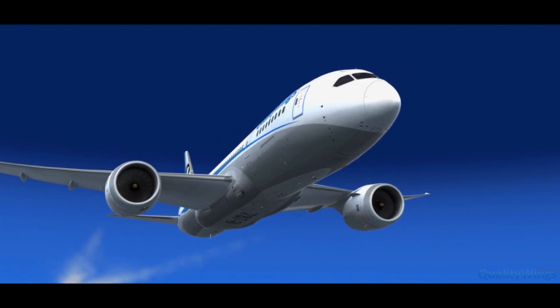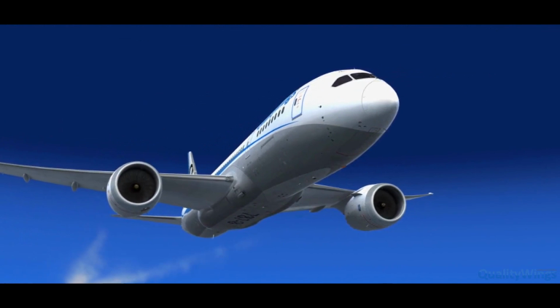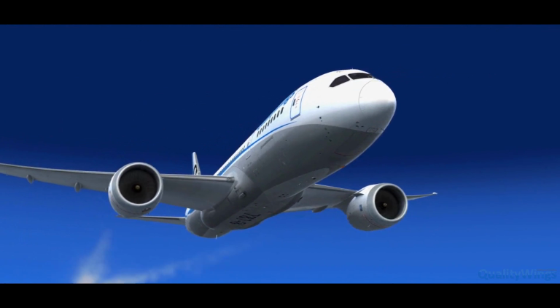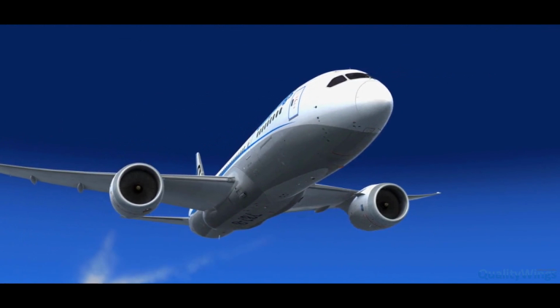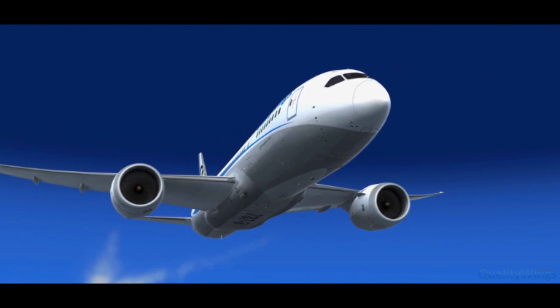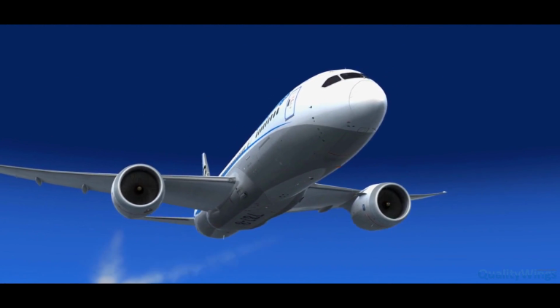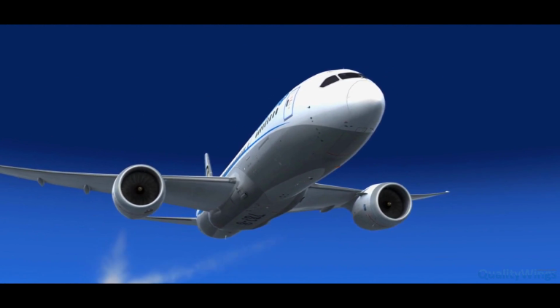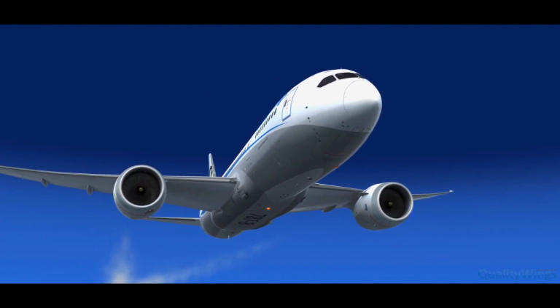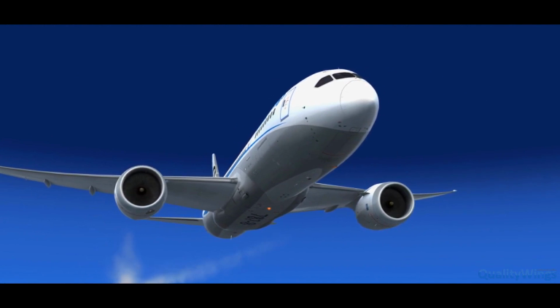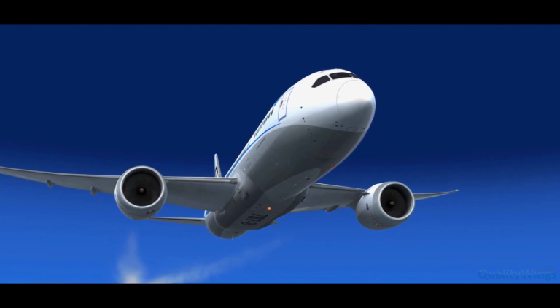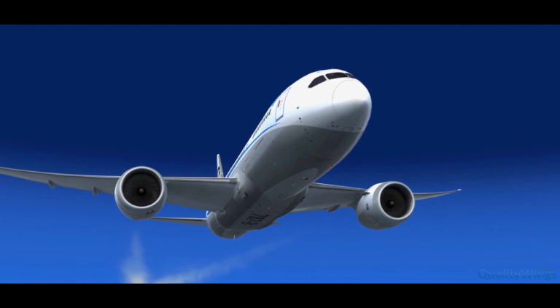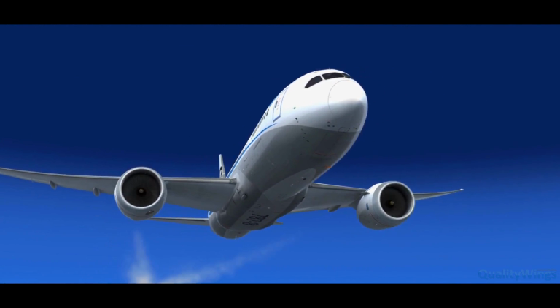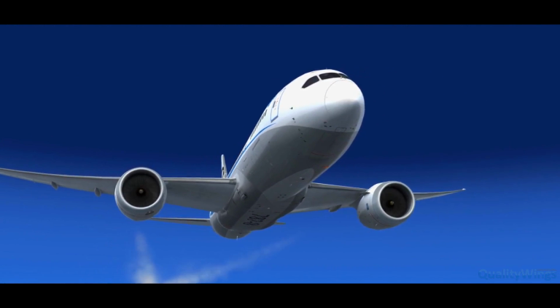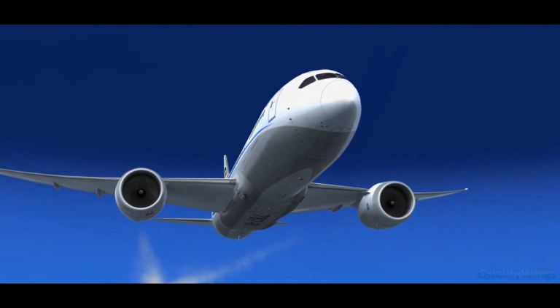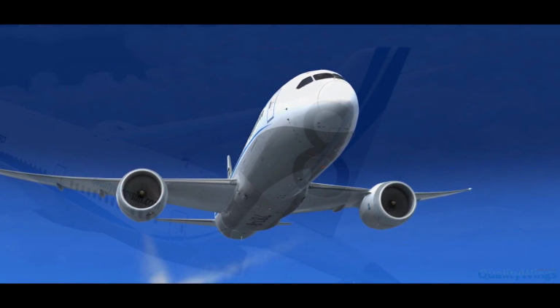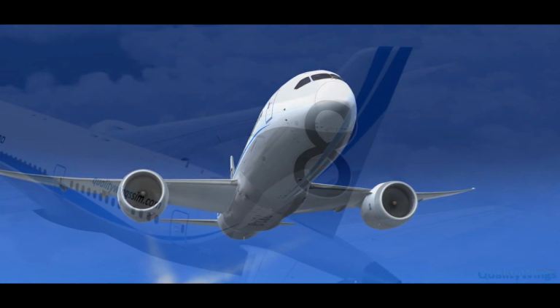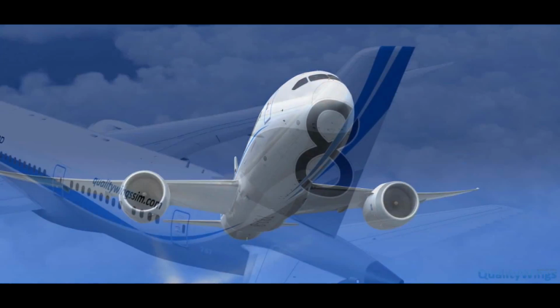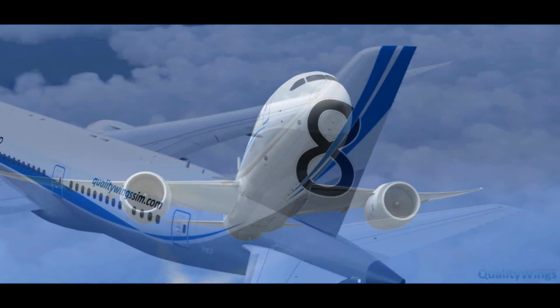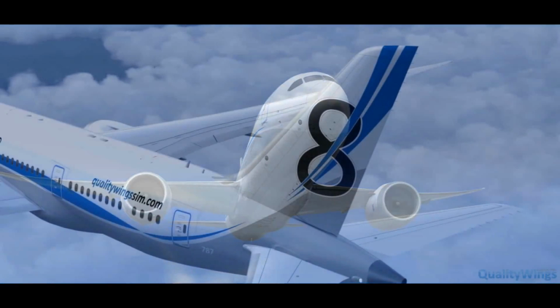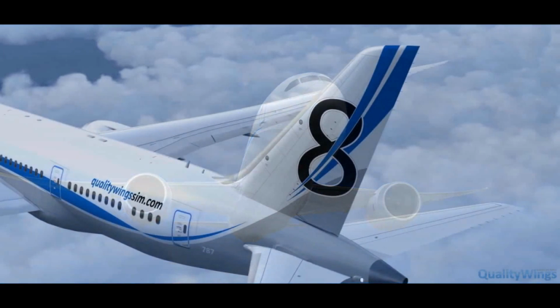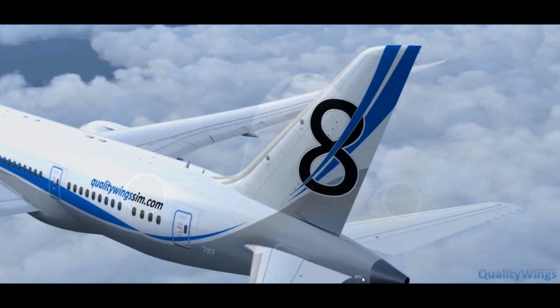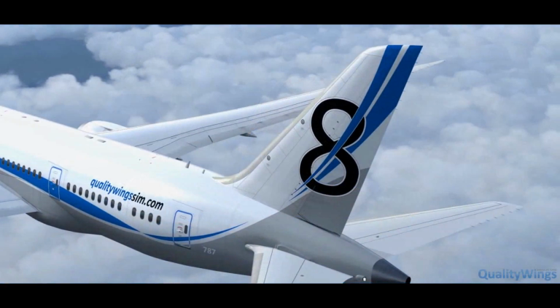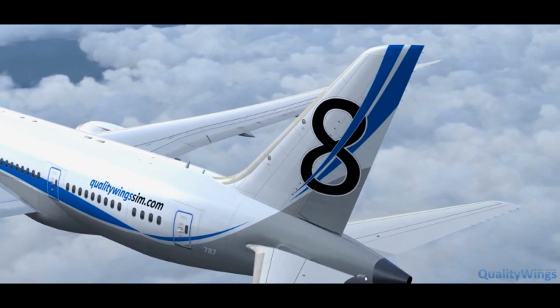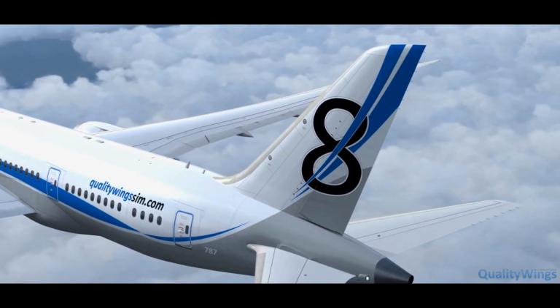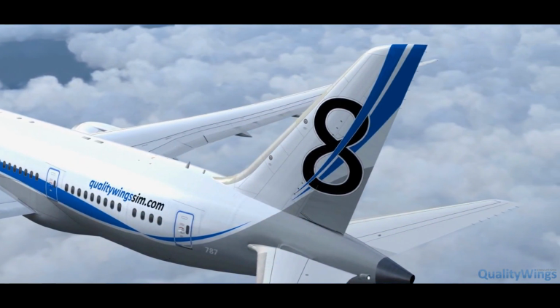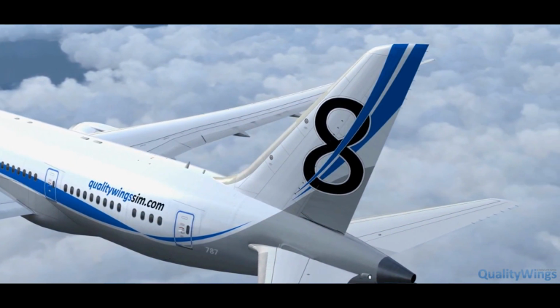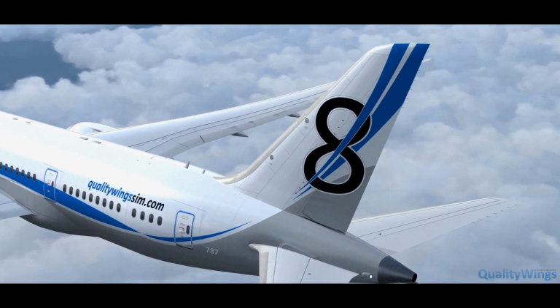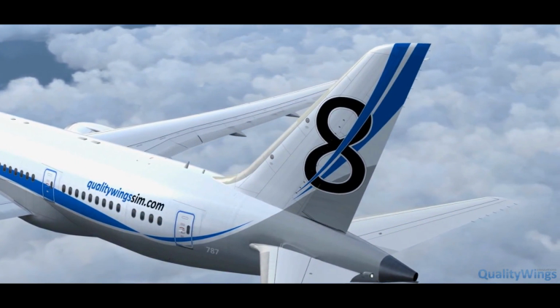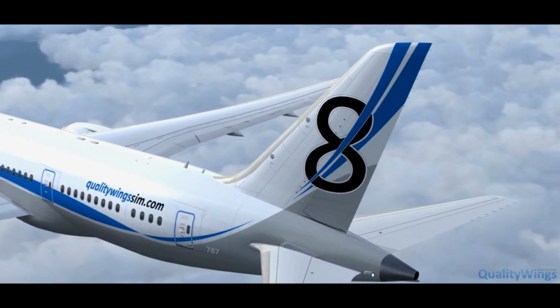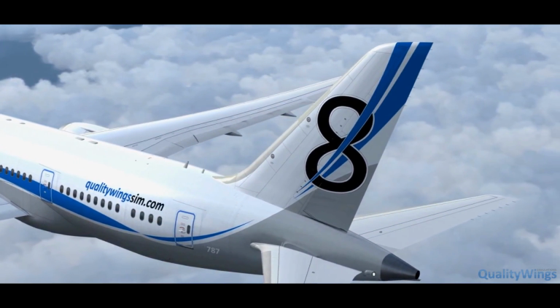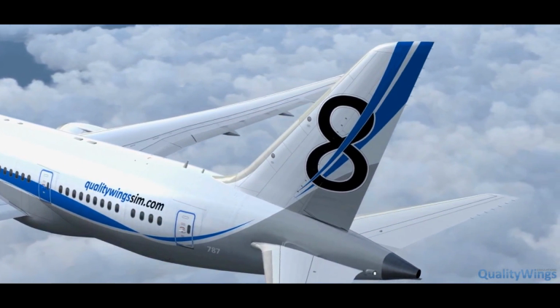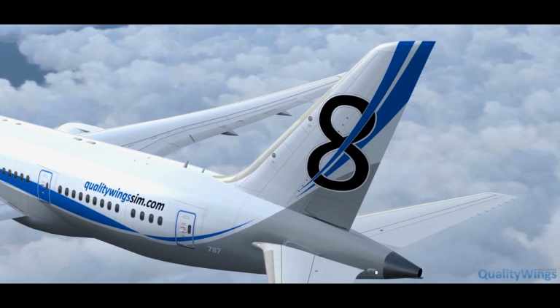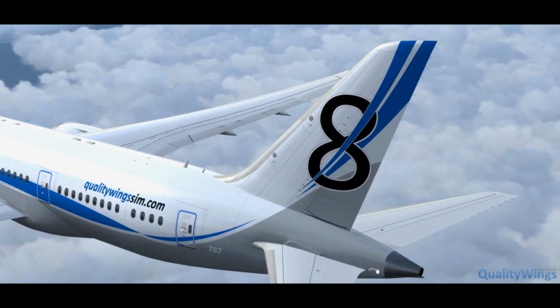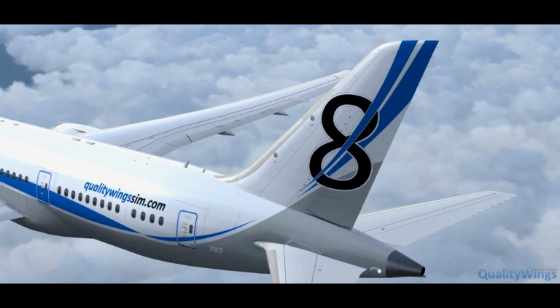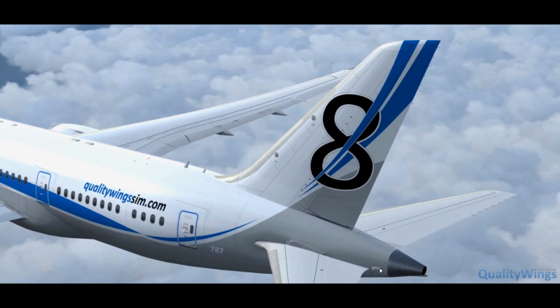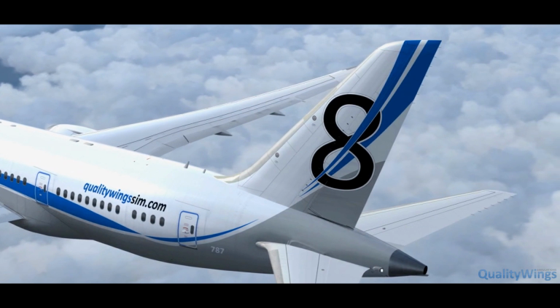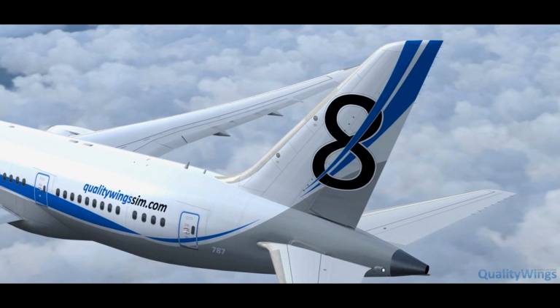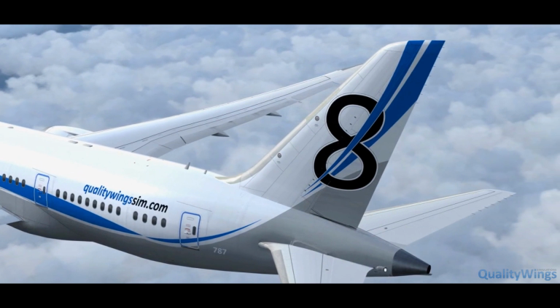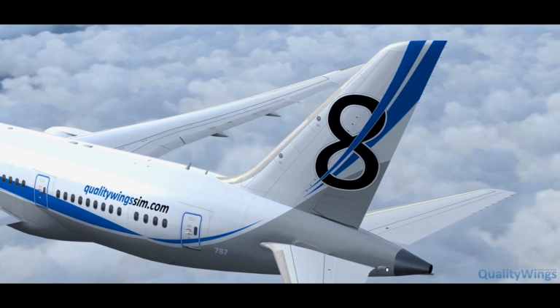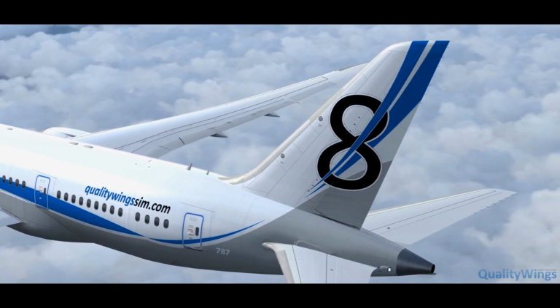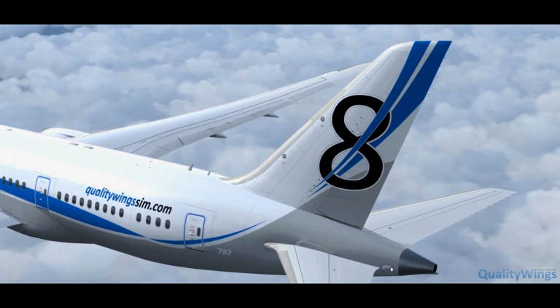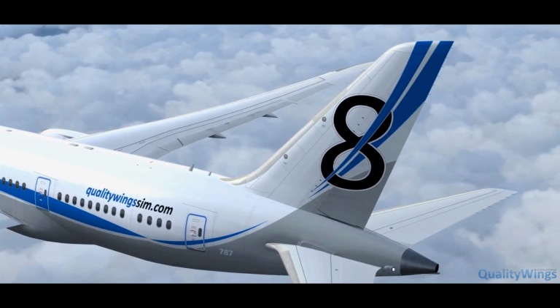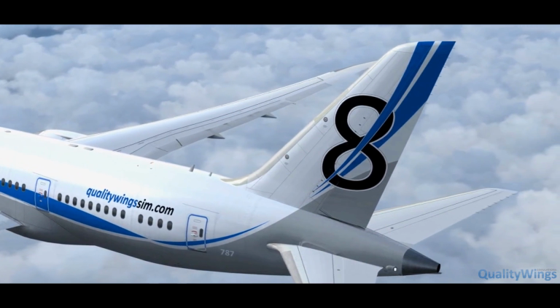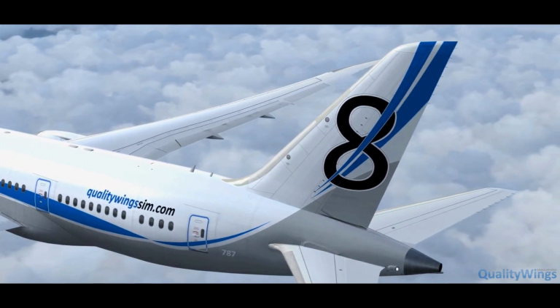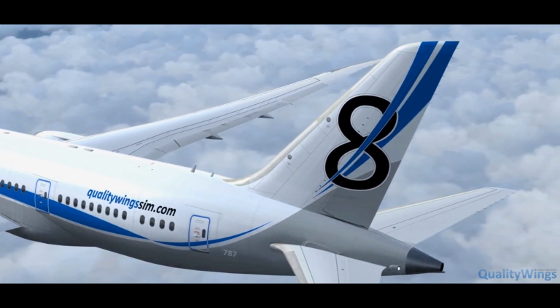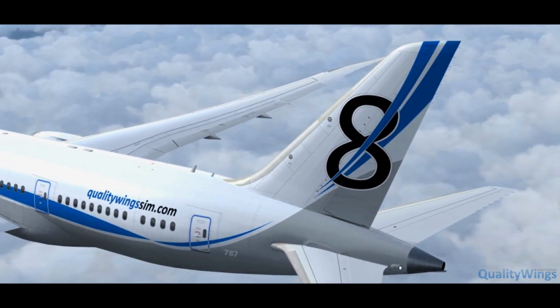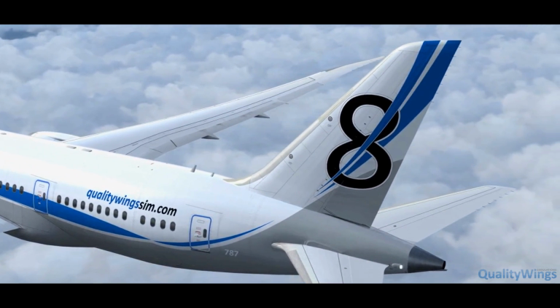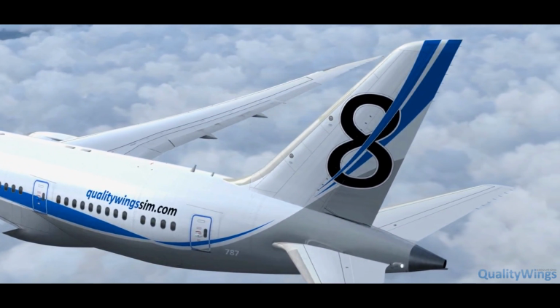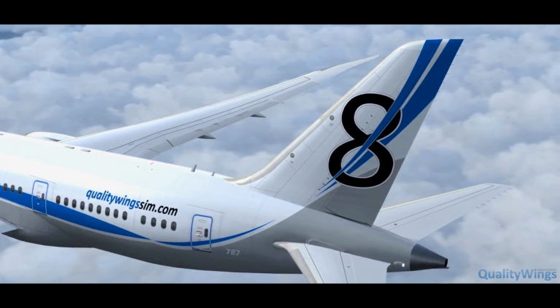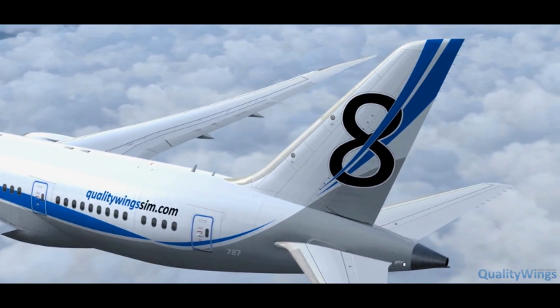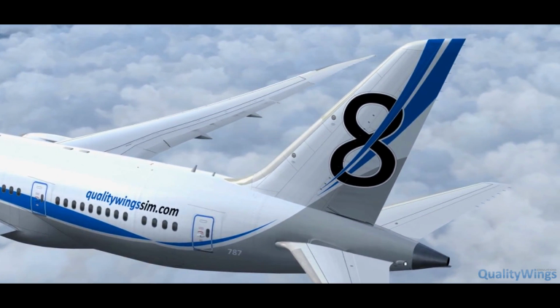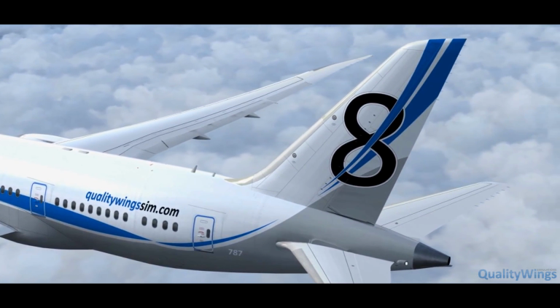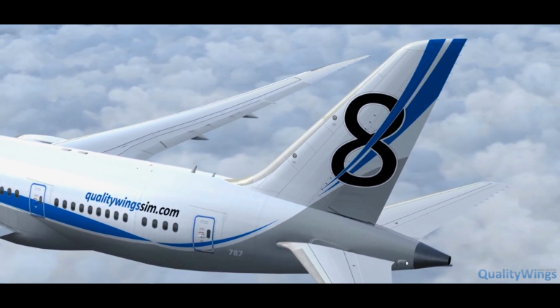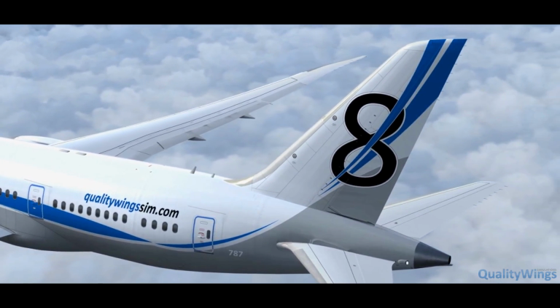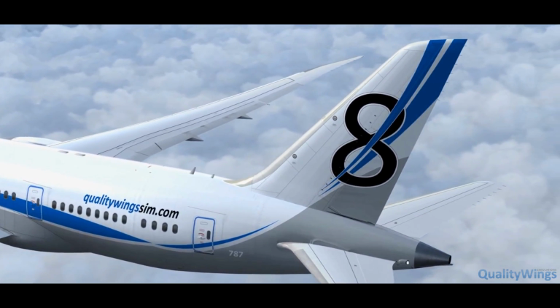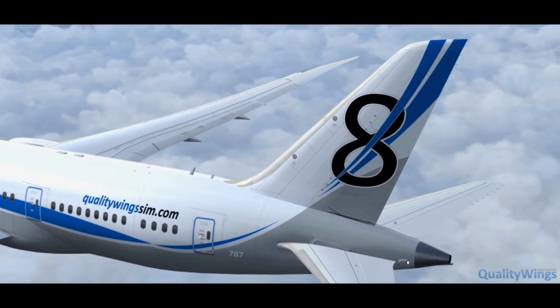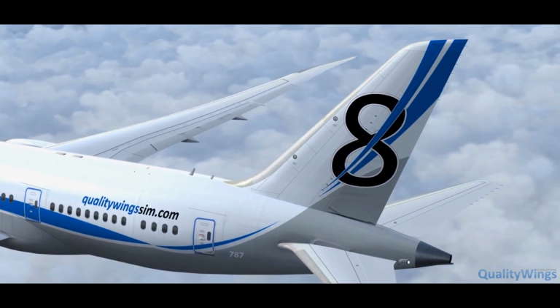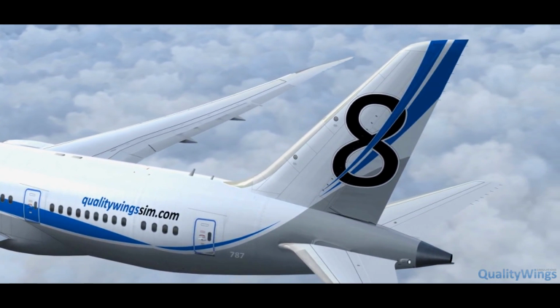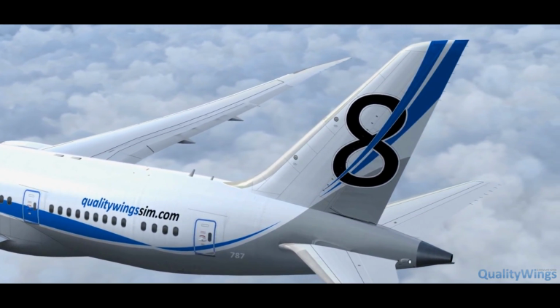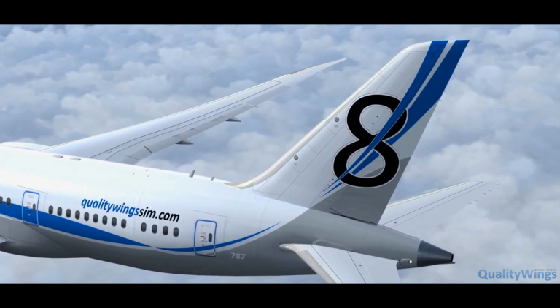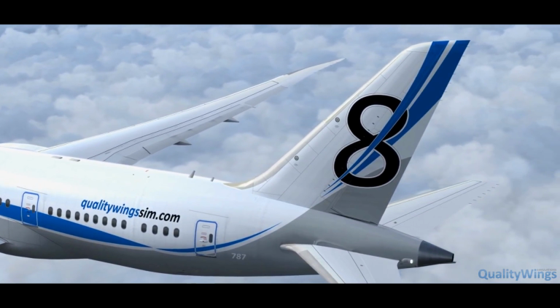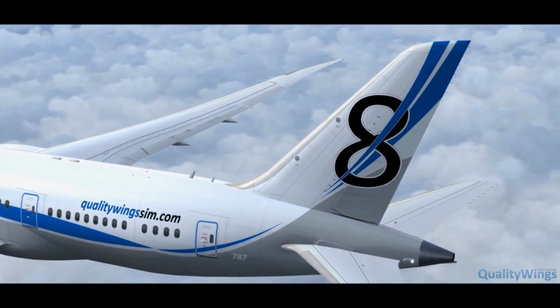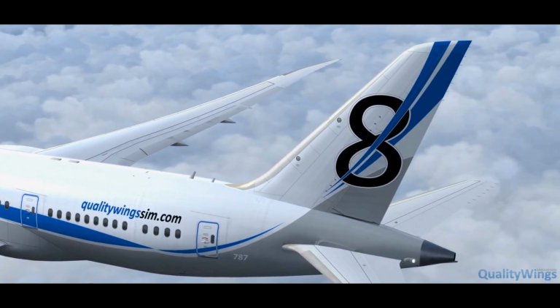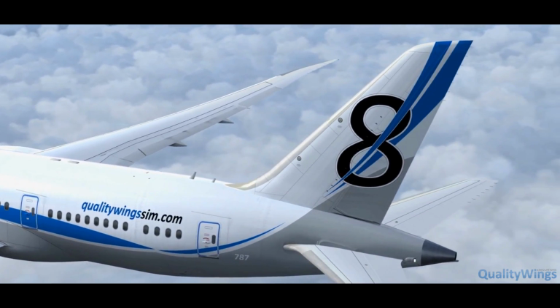The real 787 is said to be a joy to fly, and we hope that you find a similar experience when flying the Quality Wings 787.